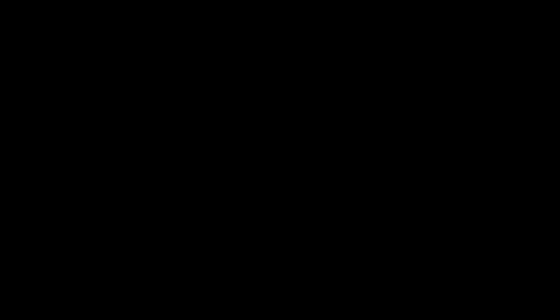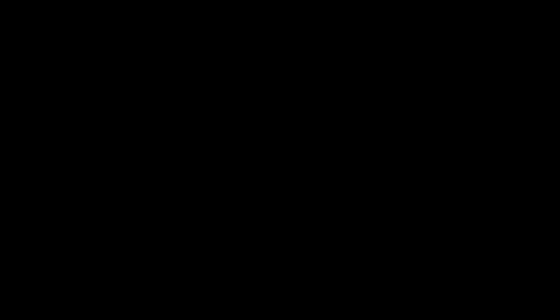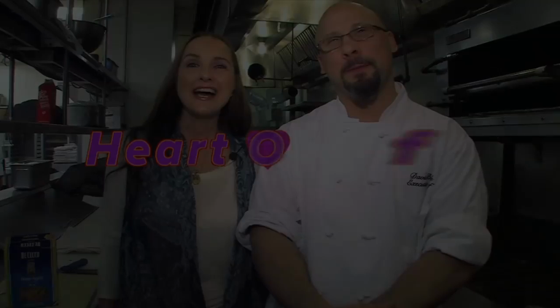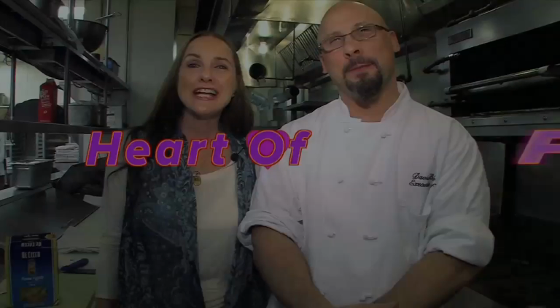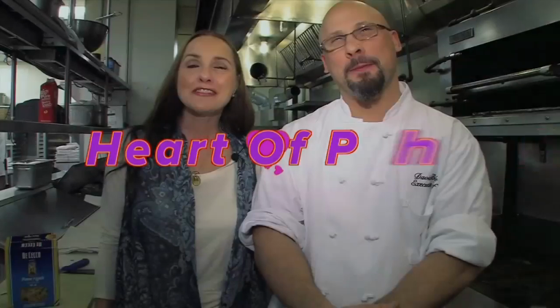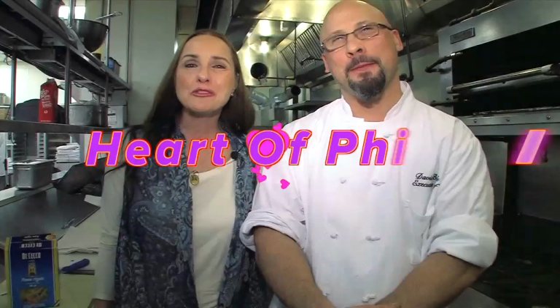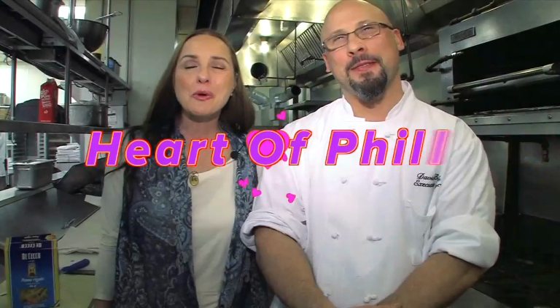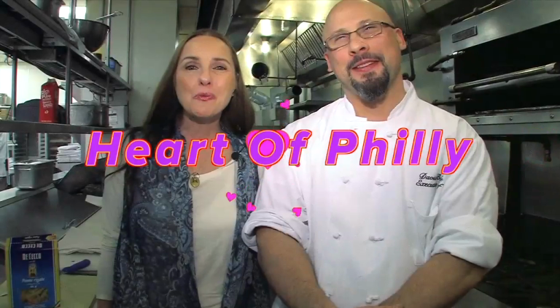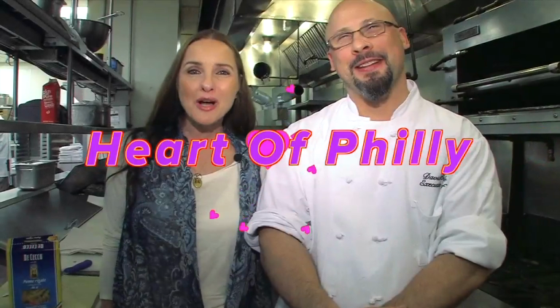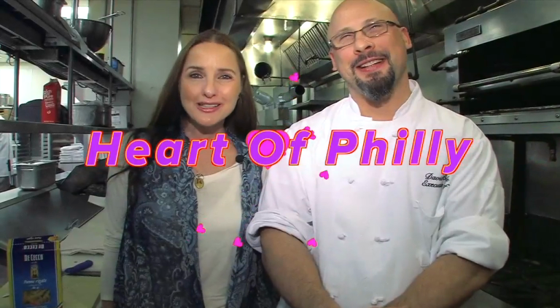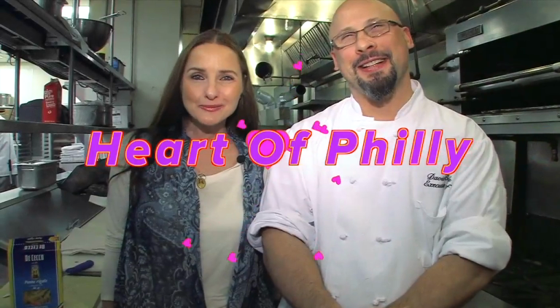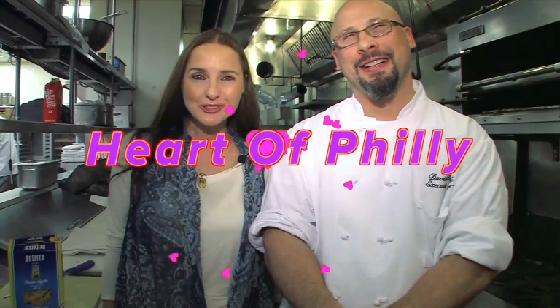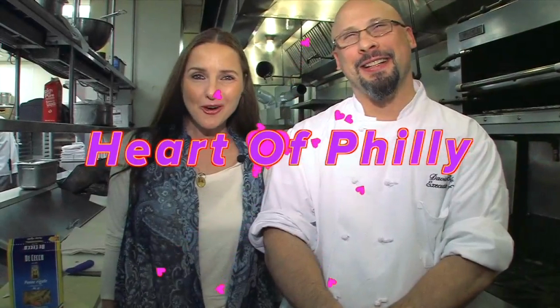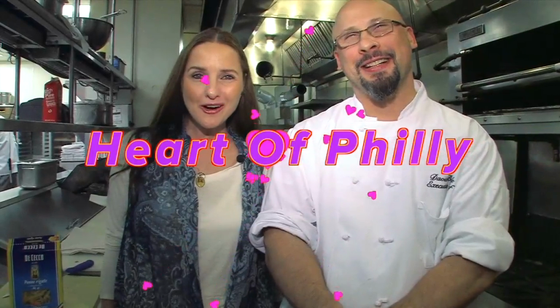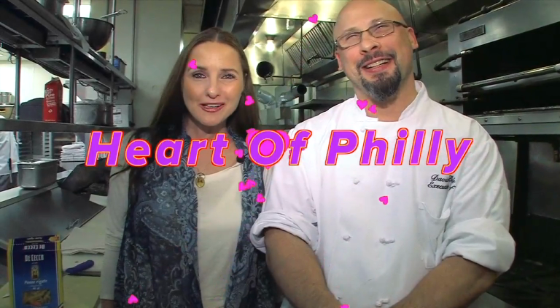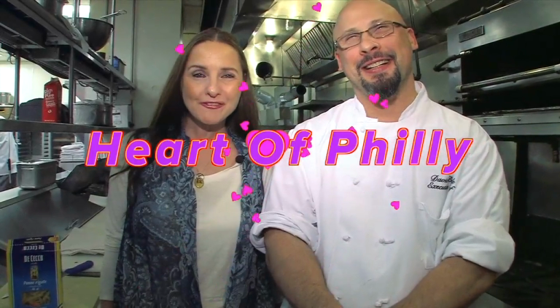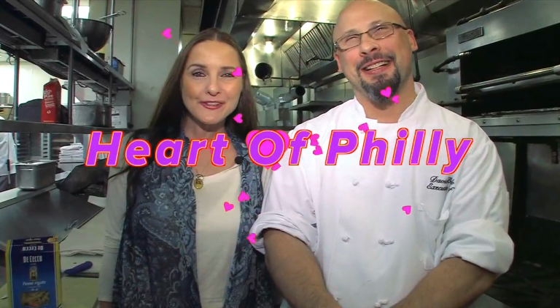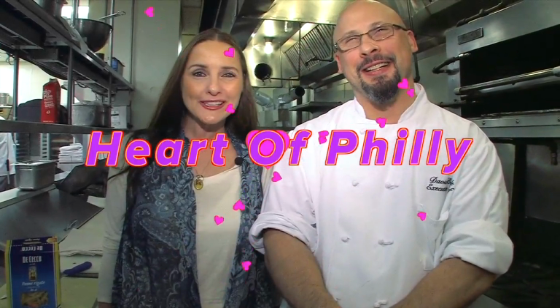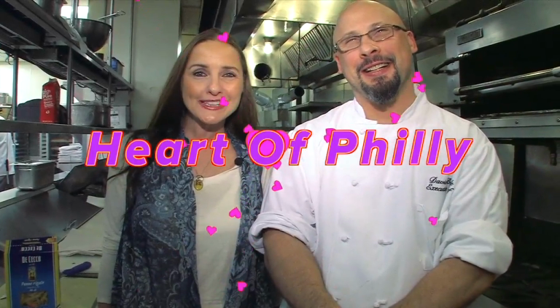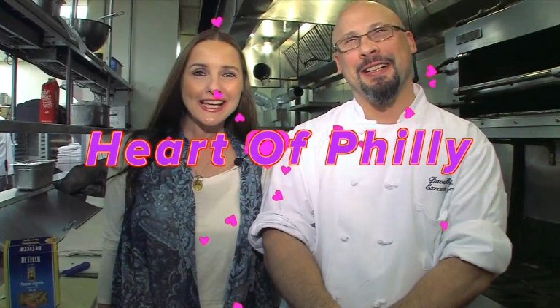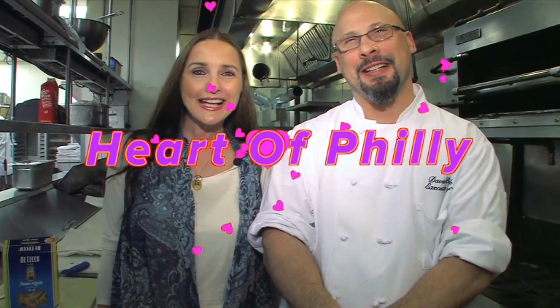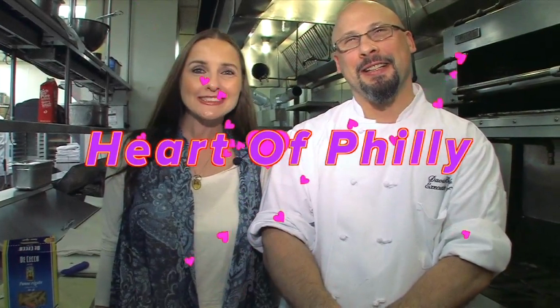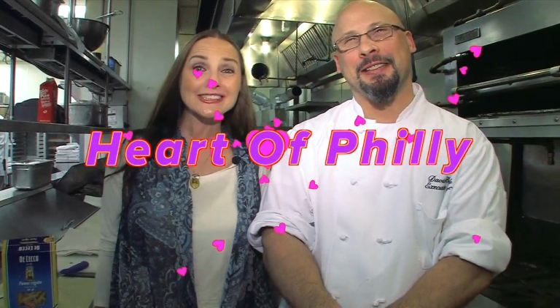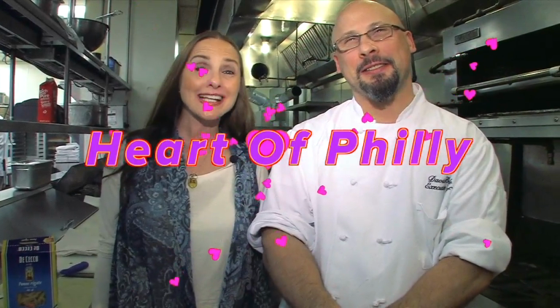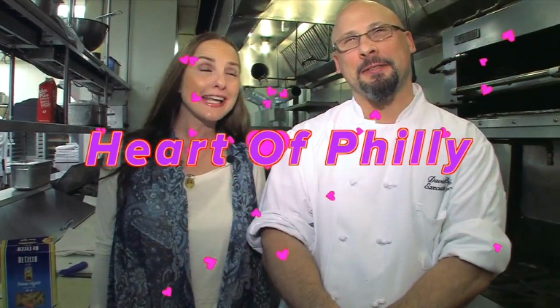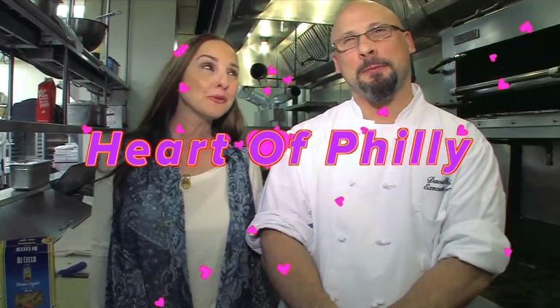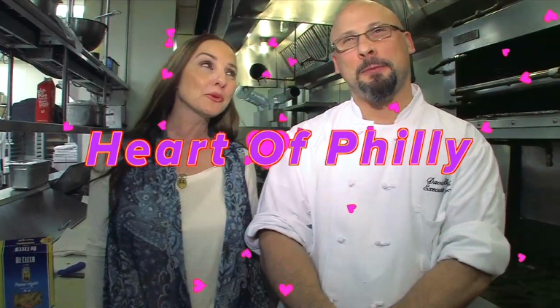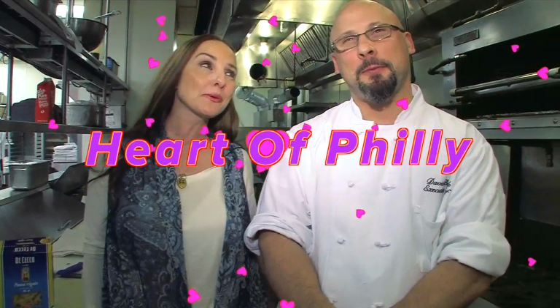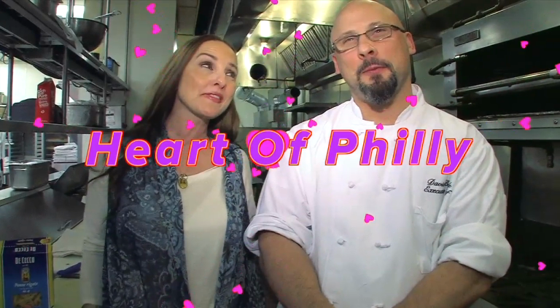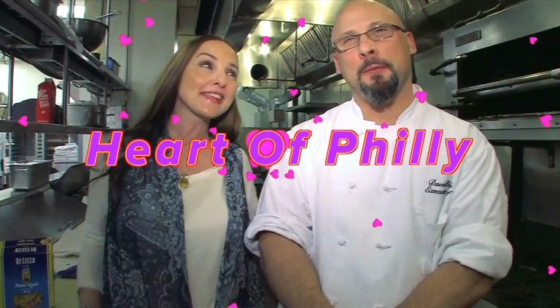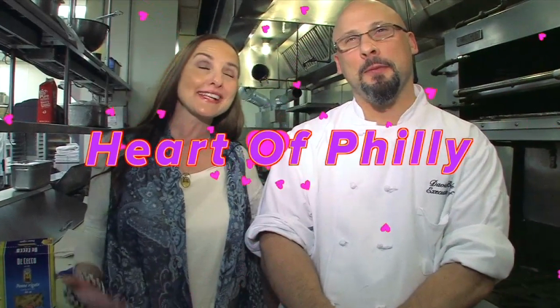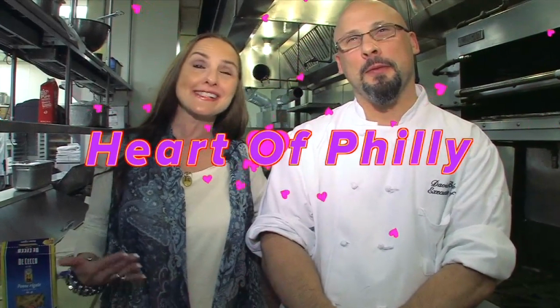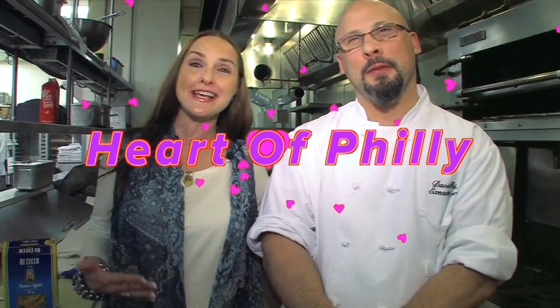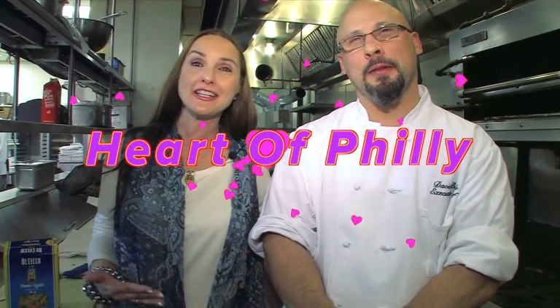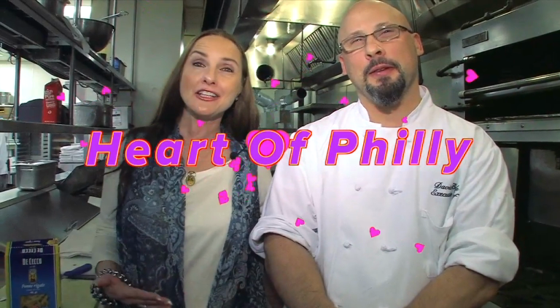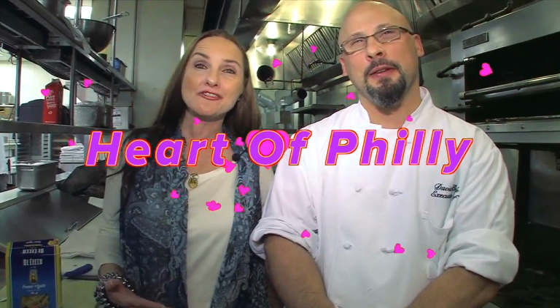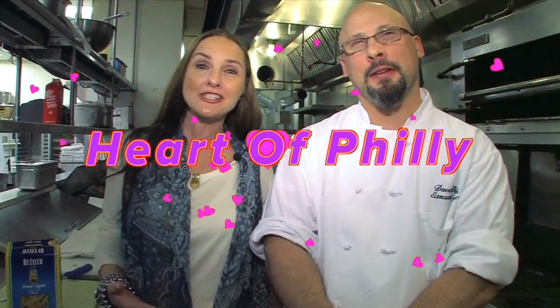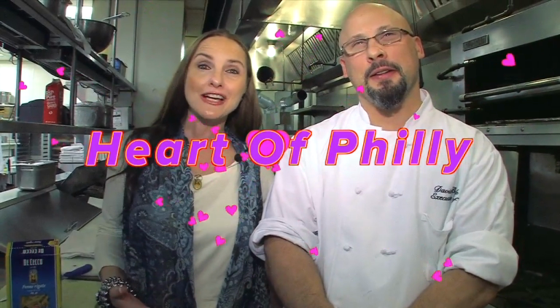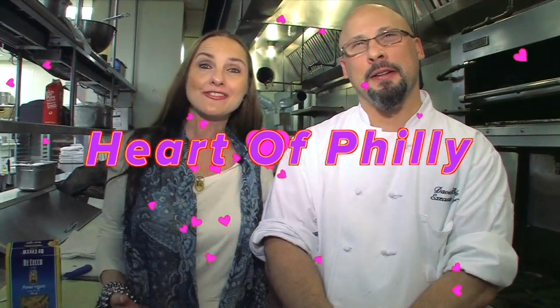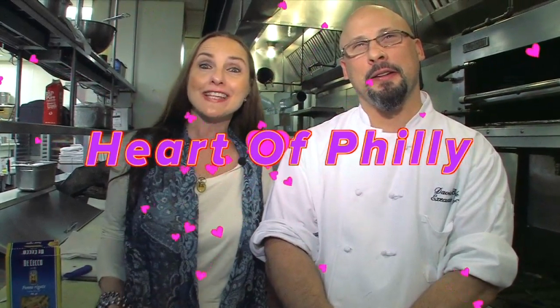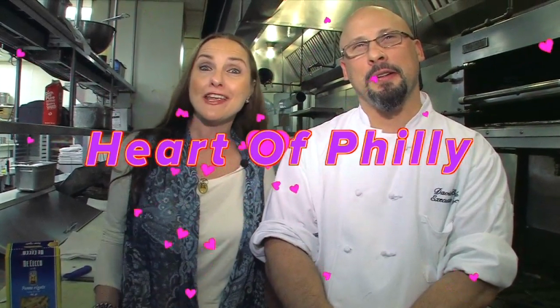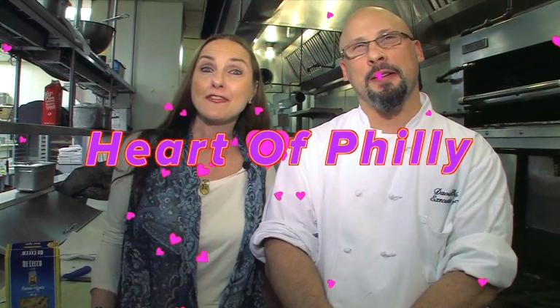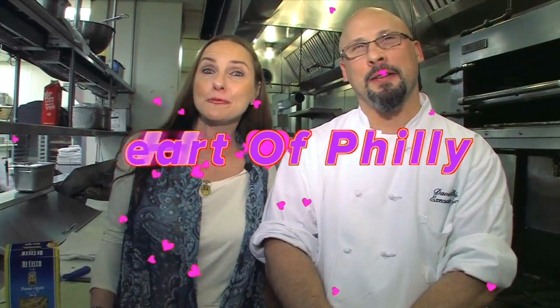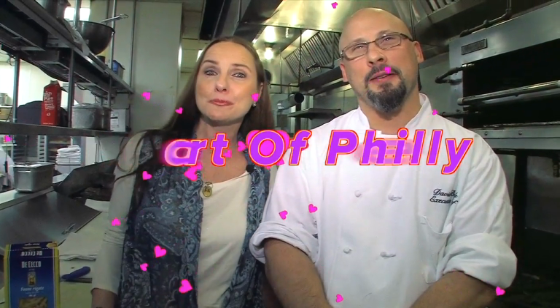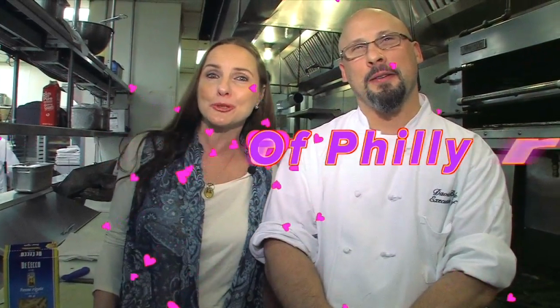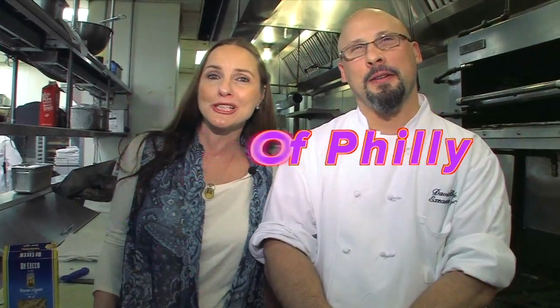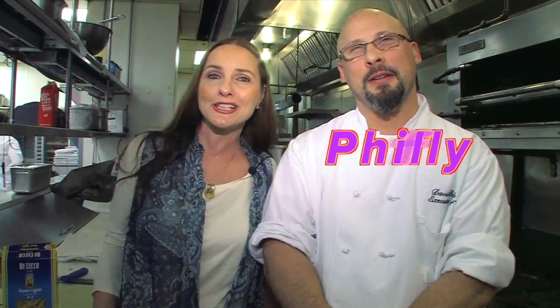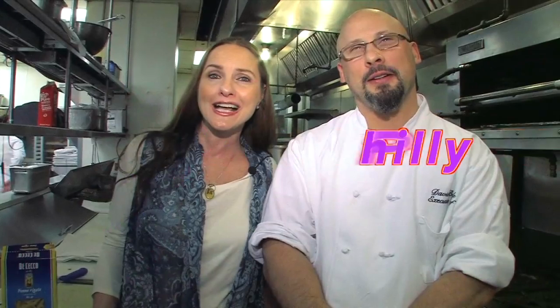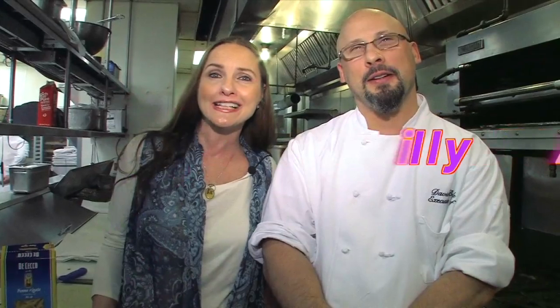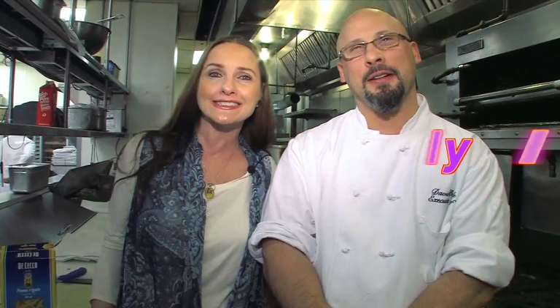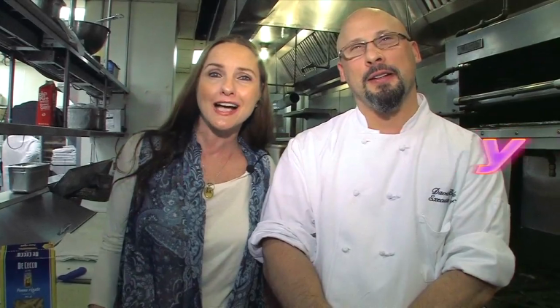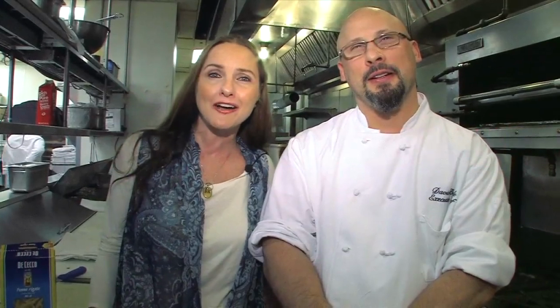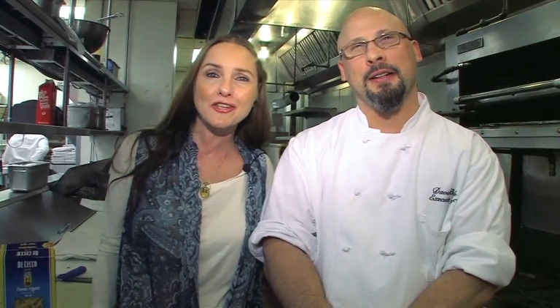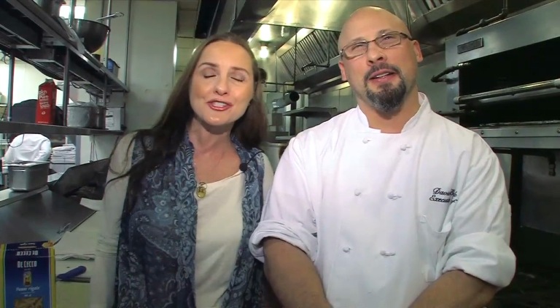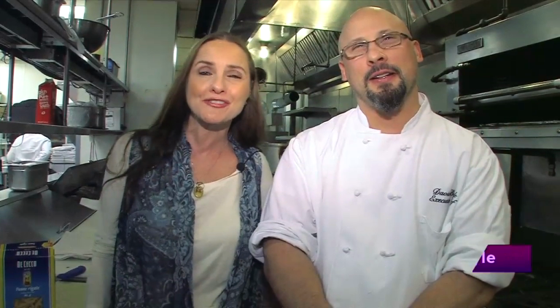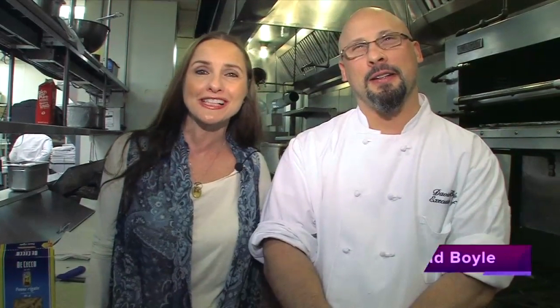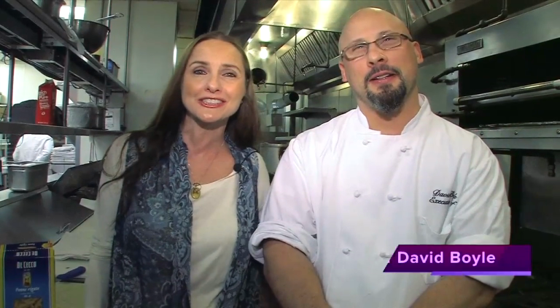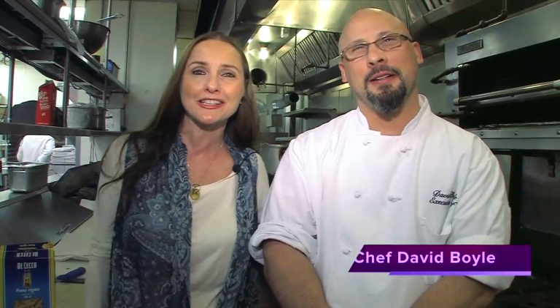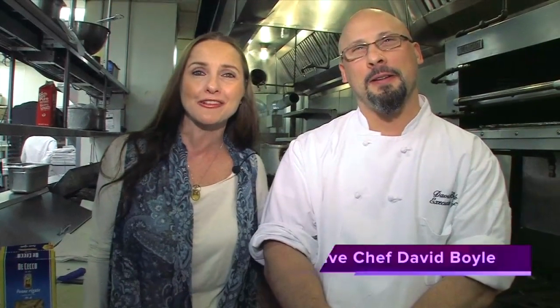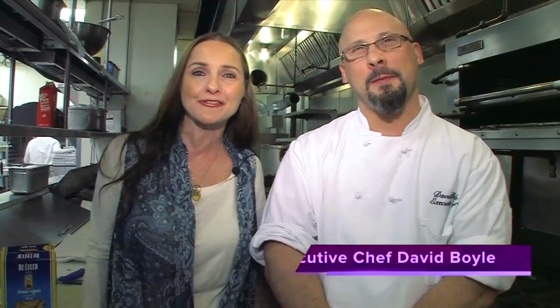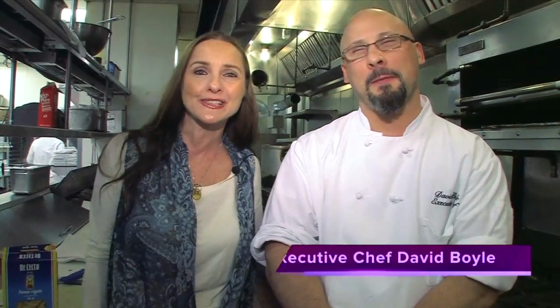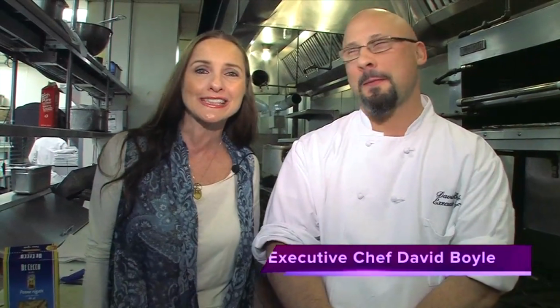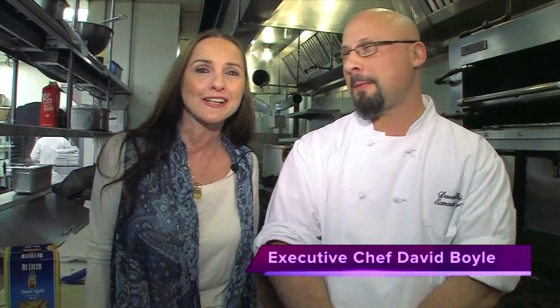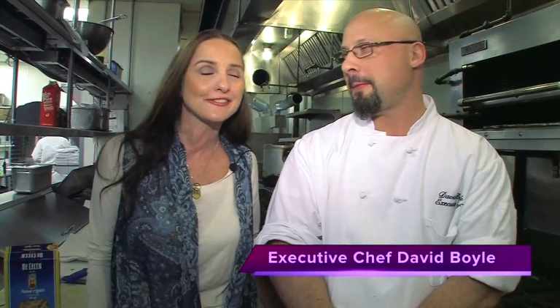Hi everyone, welcome to Heart of Philly, and today we're with Executive Chef David Boyle at Davio's Restaurant in Philadelphia.